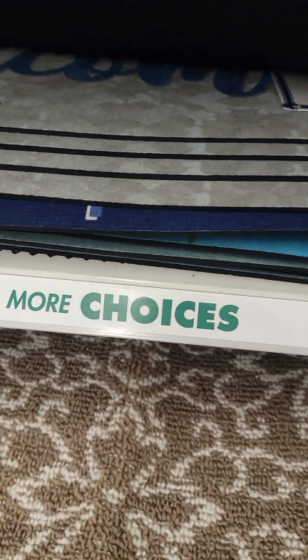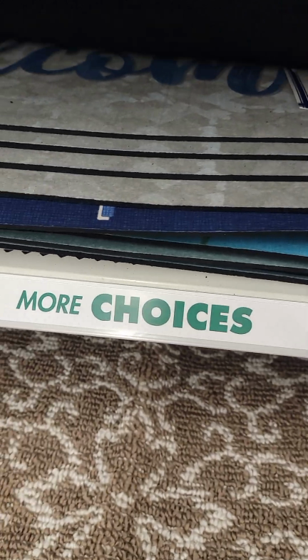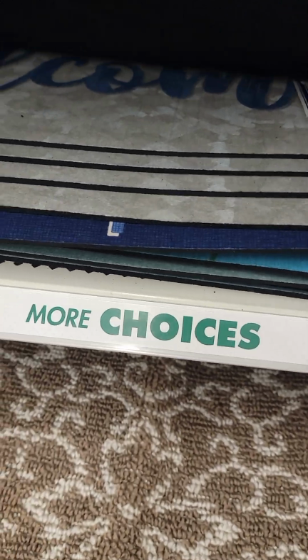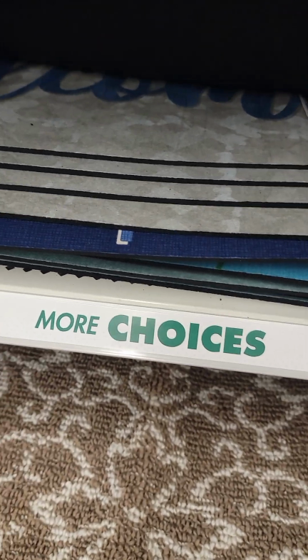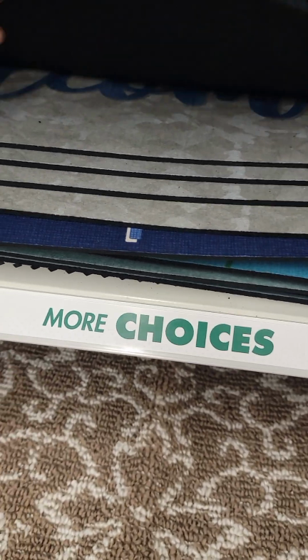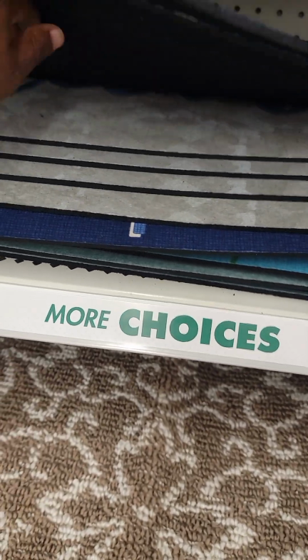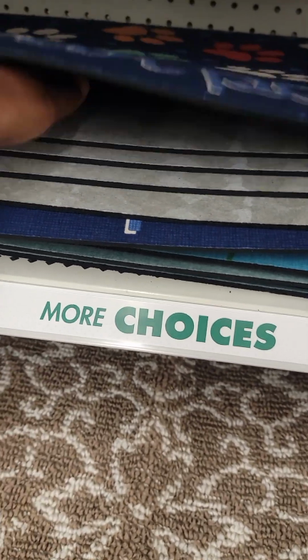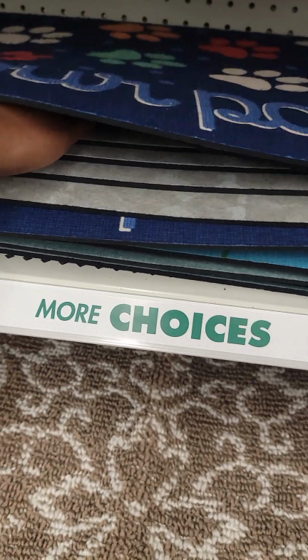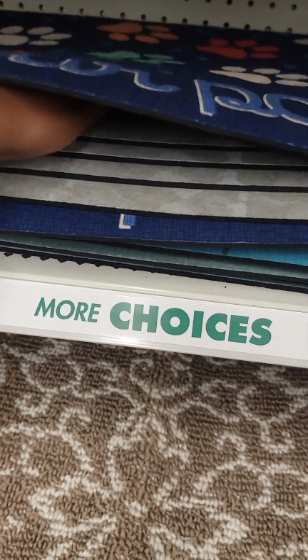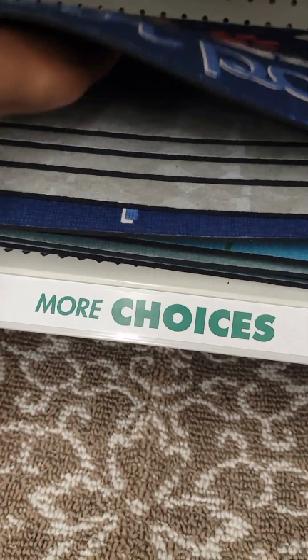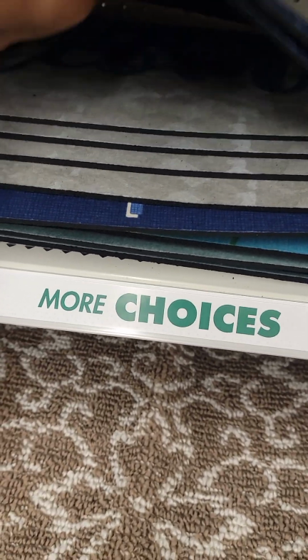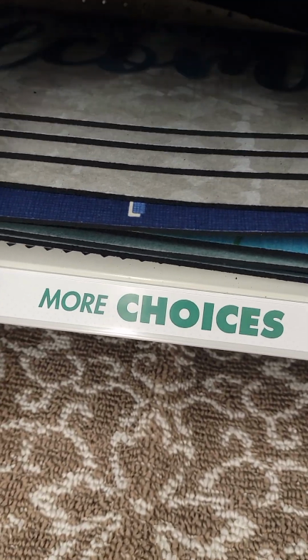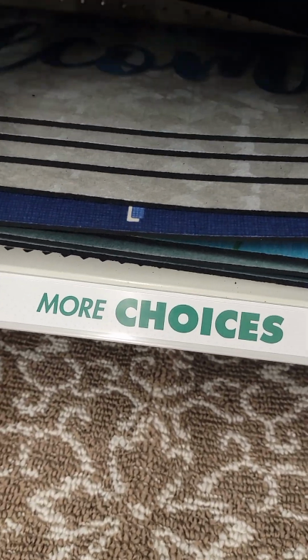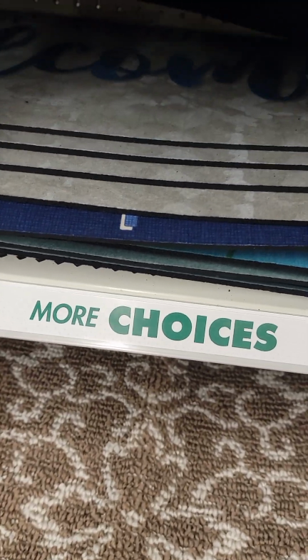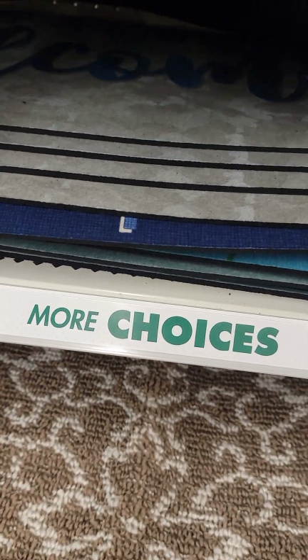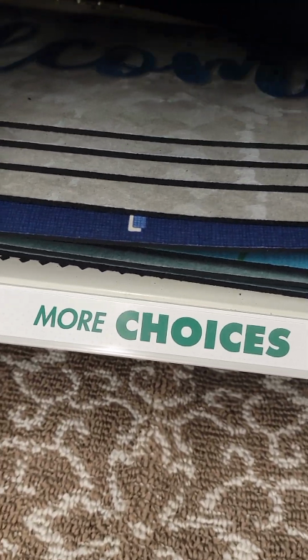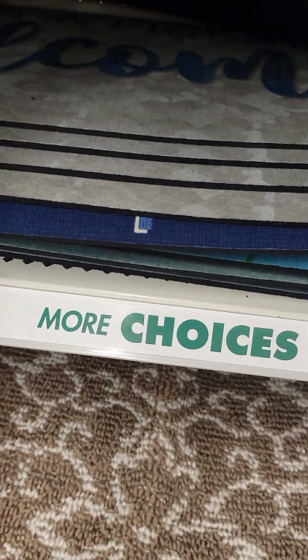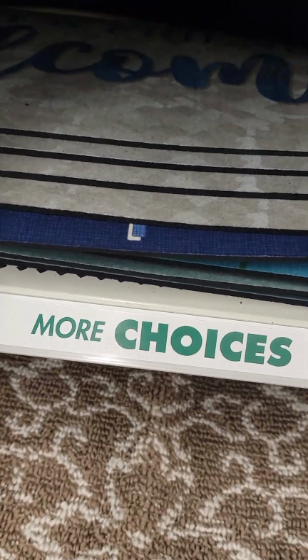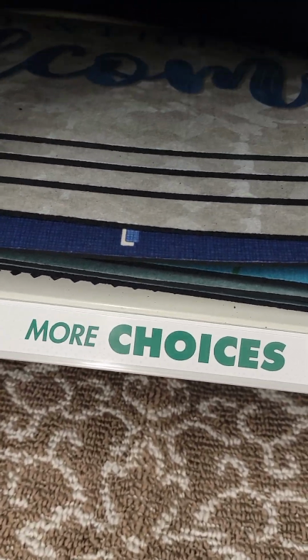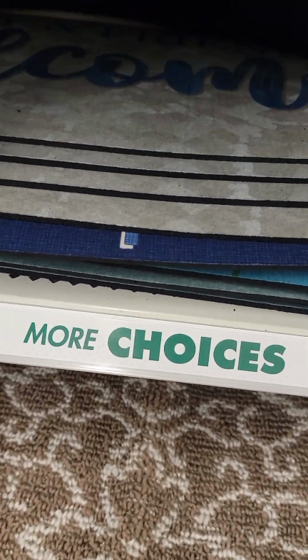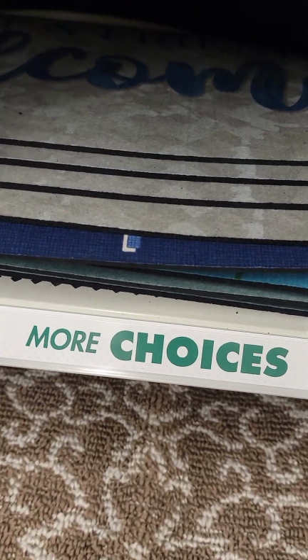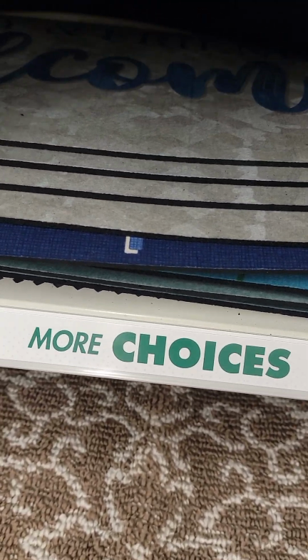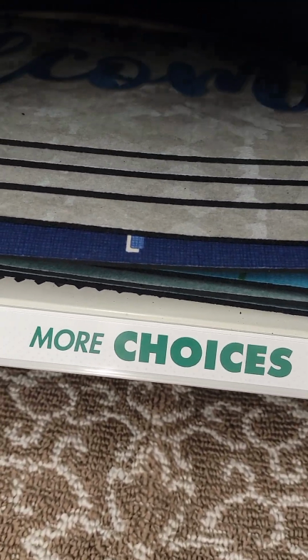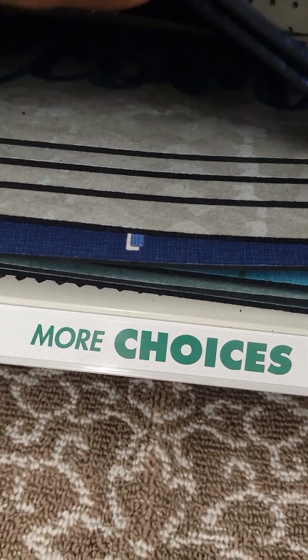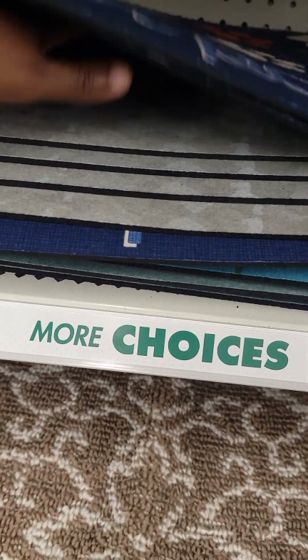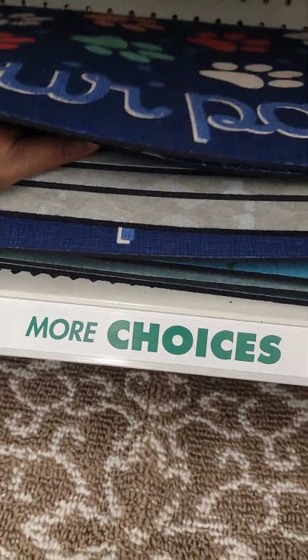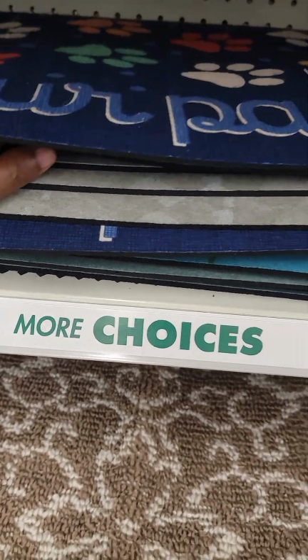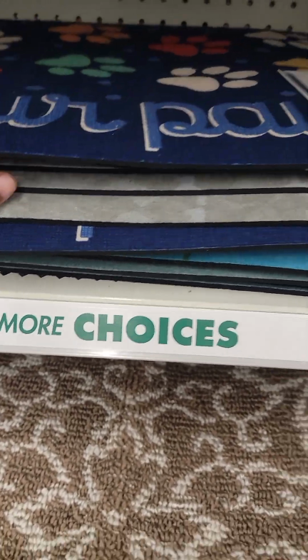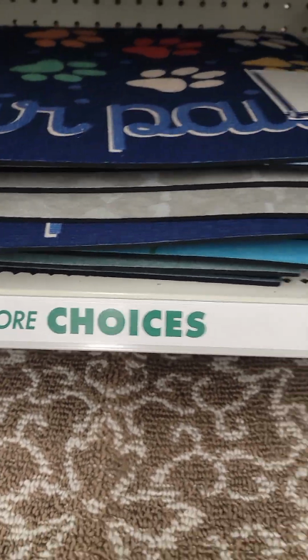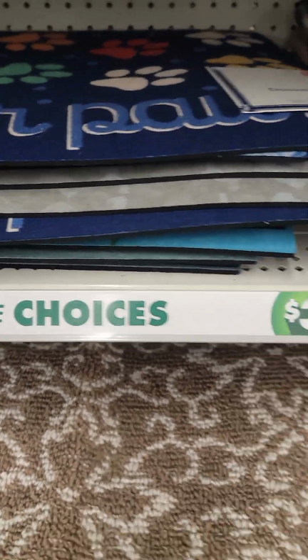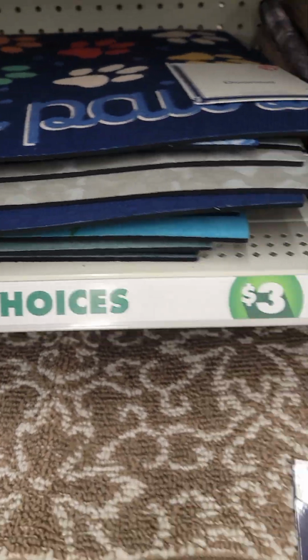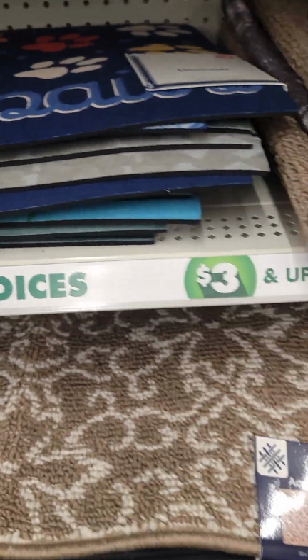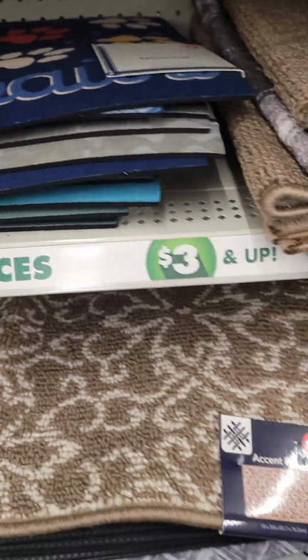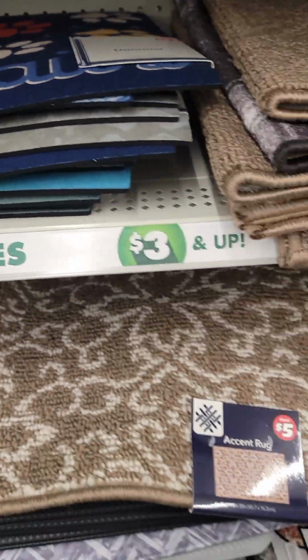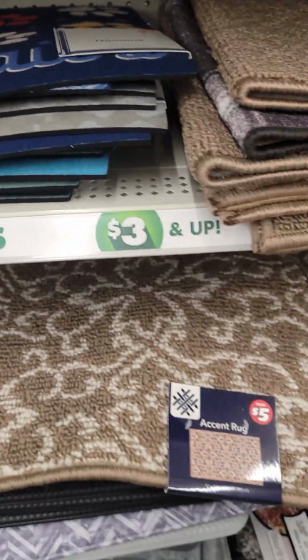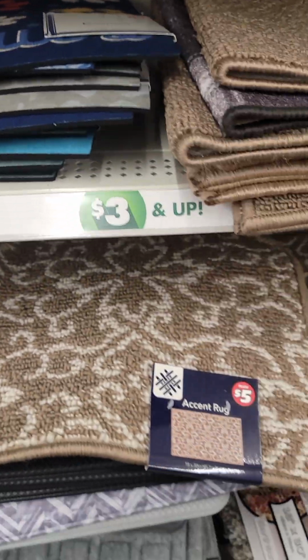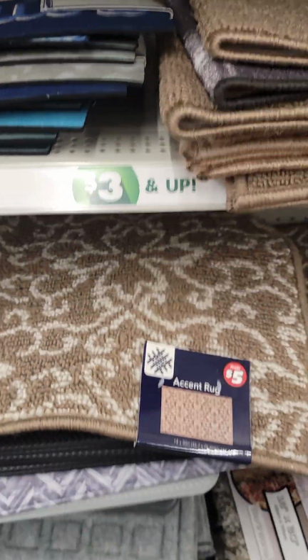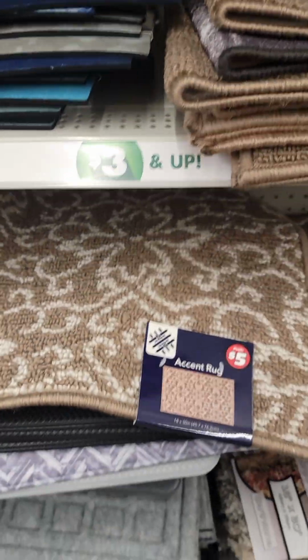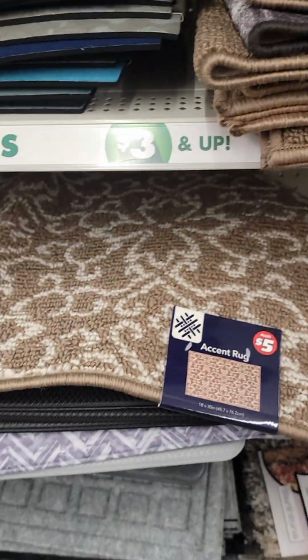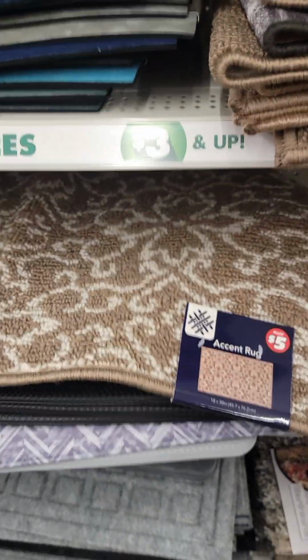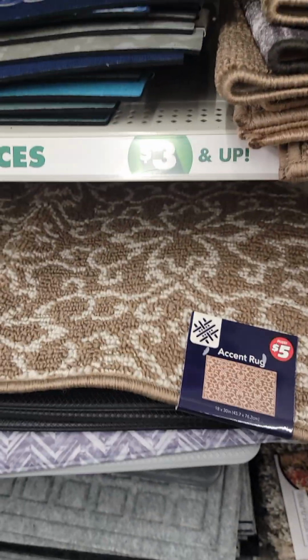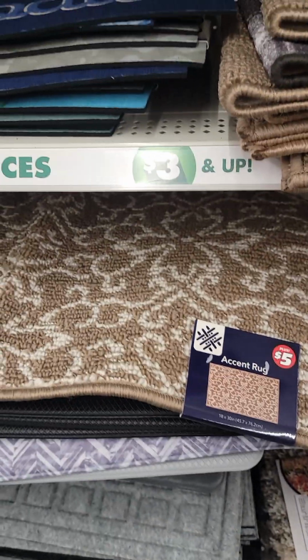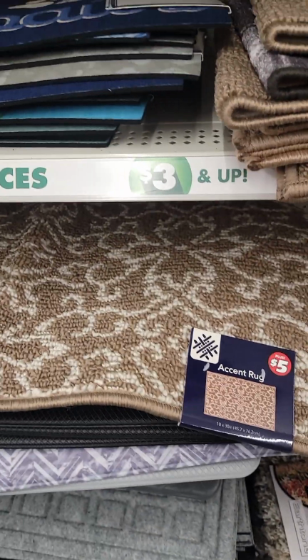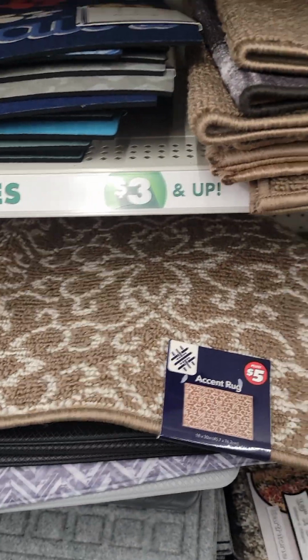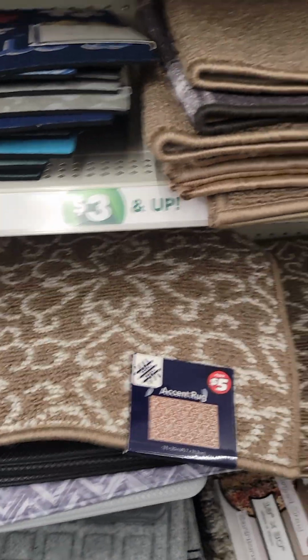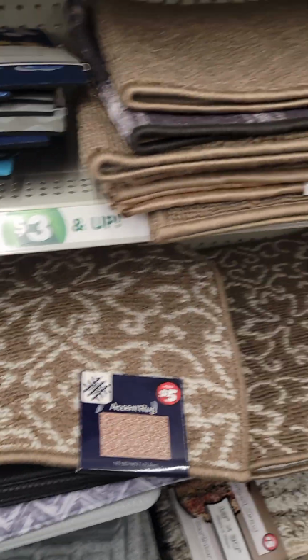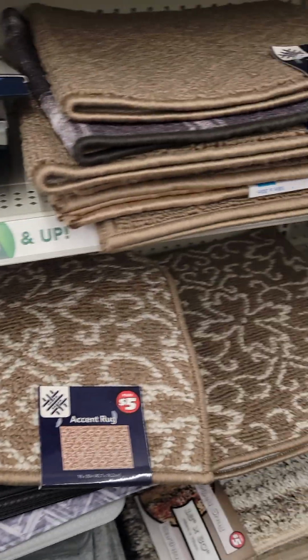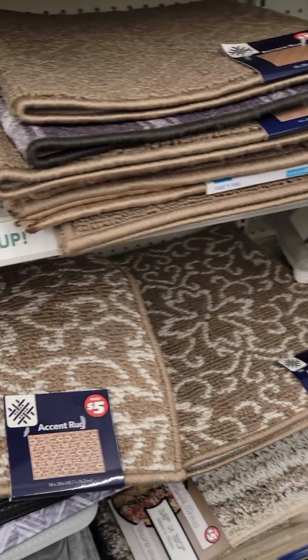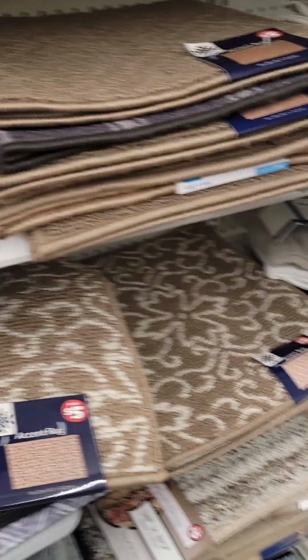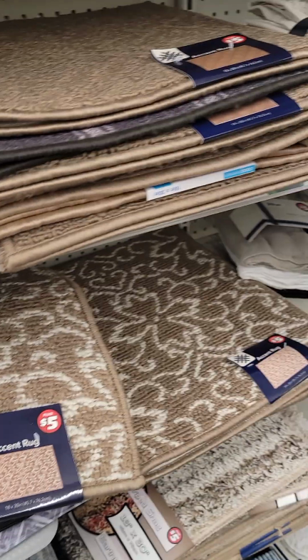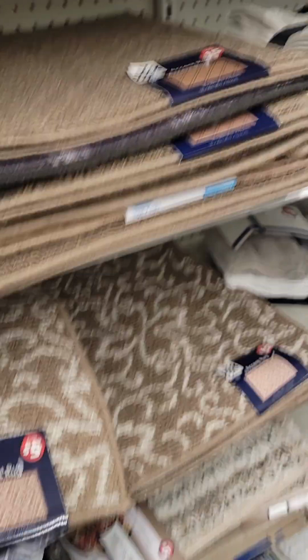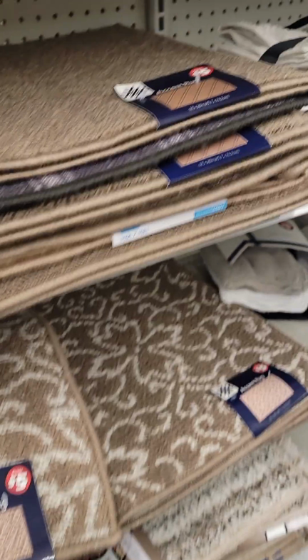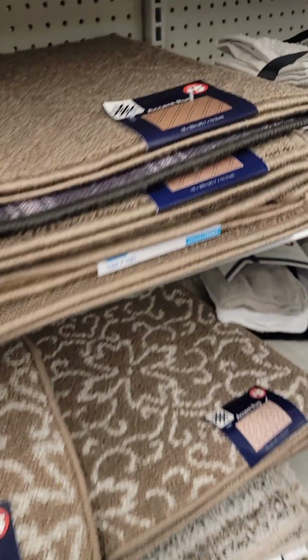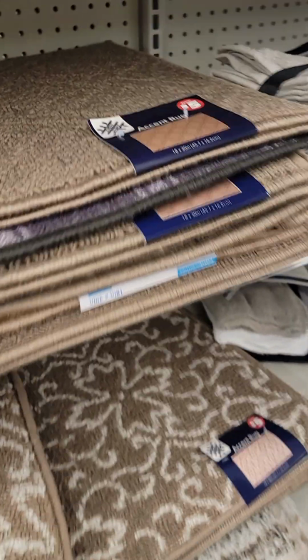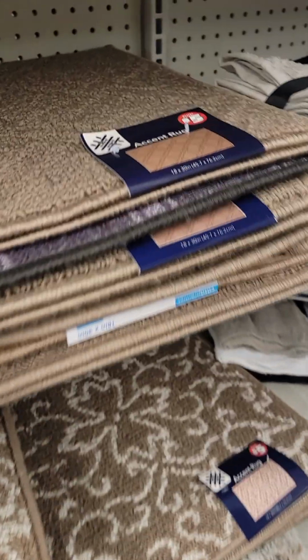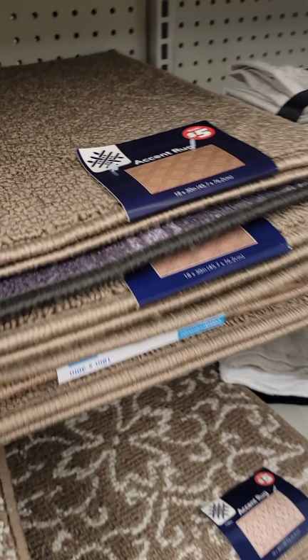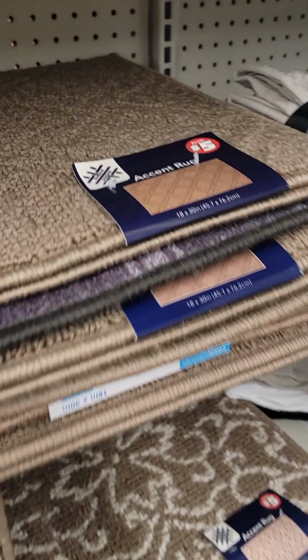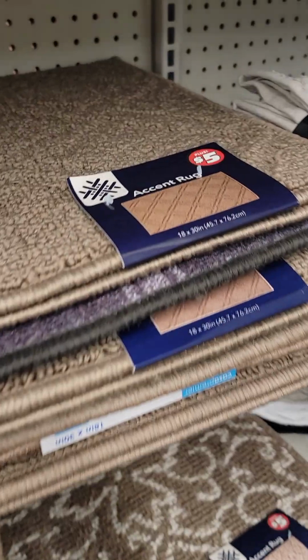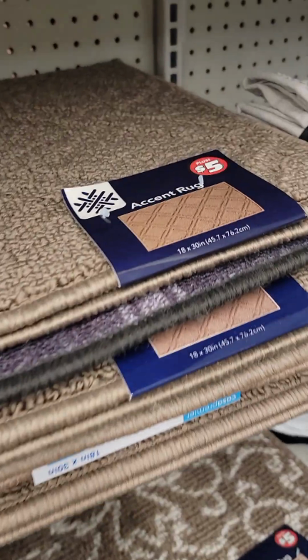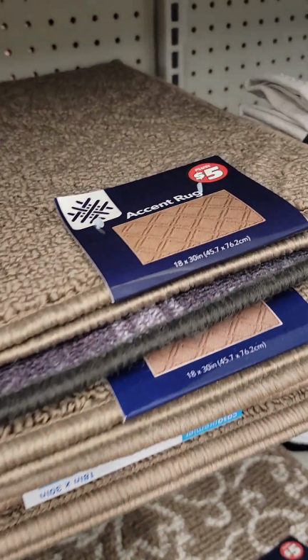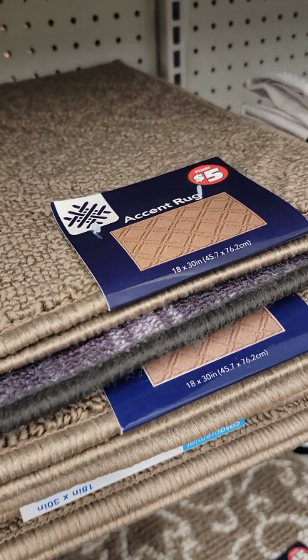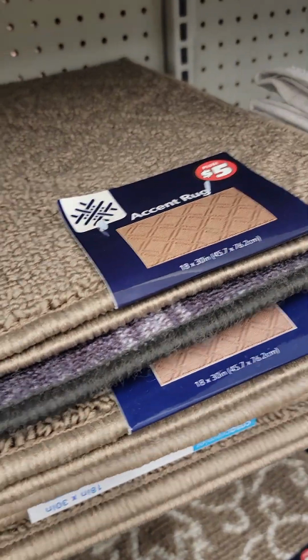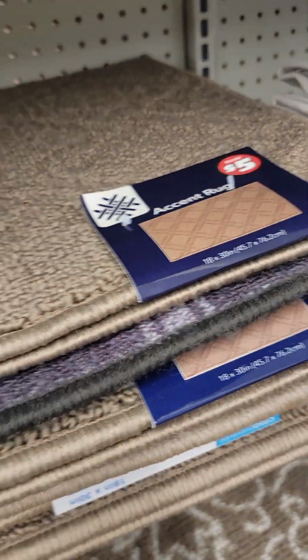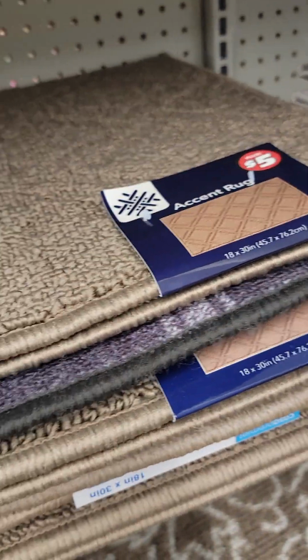Welcome doormats — $5. All the accent rugs — $5.